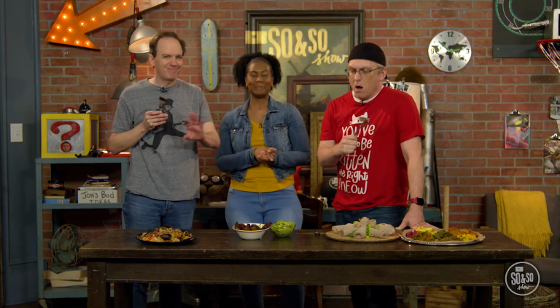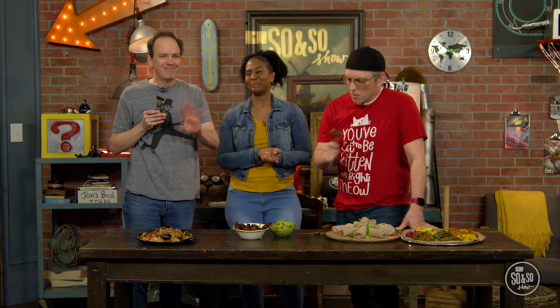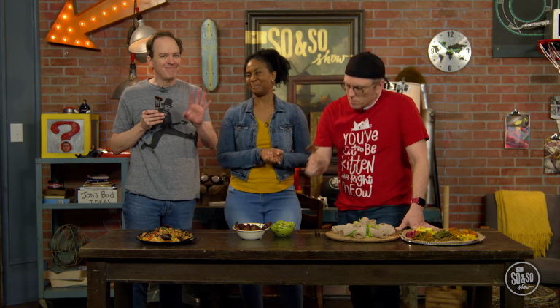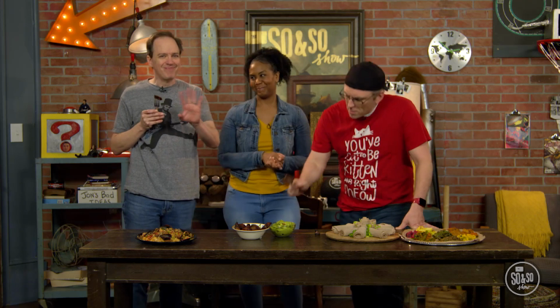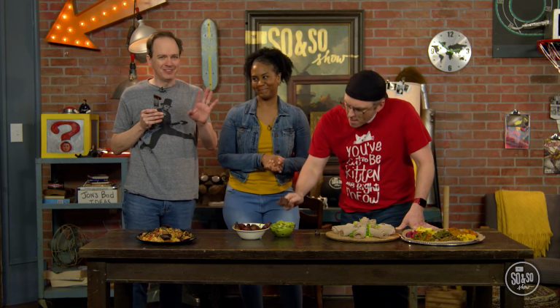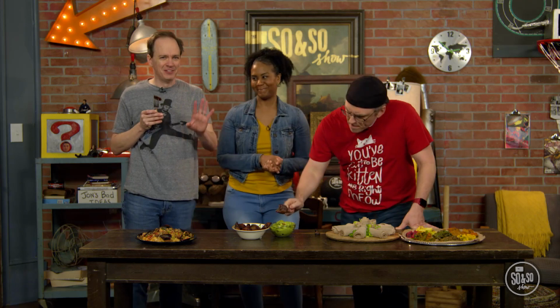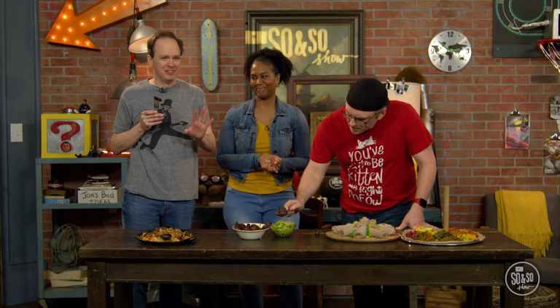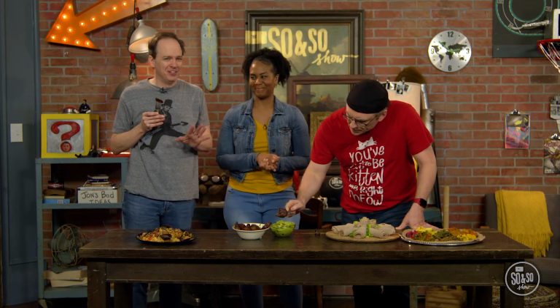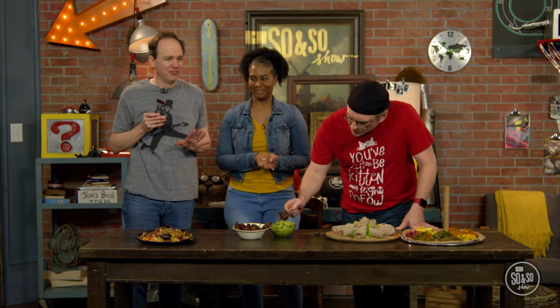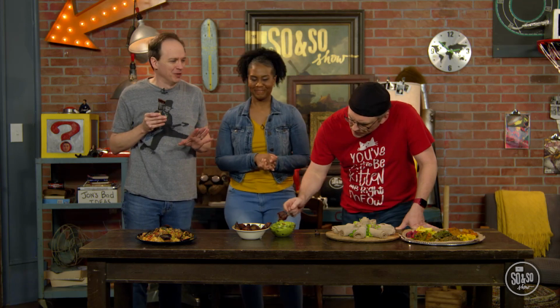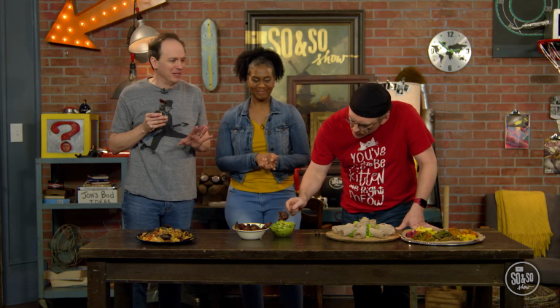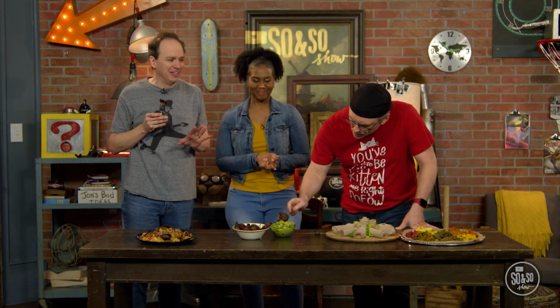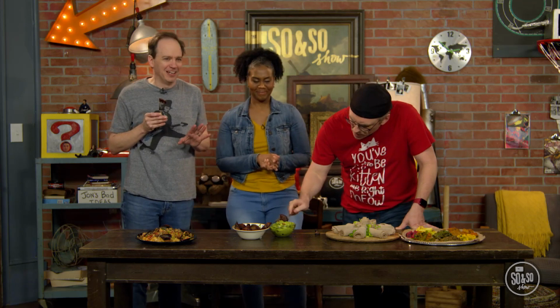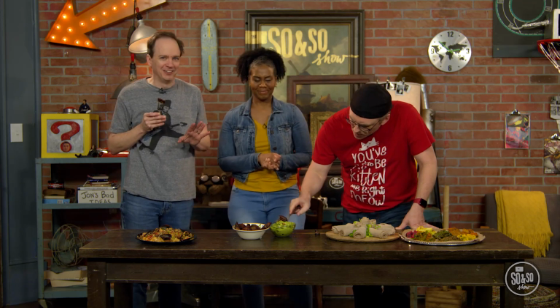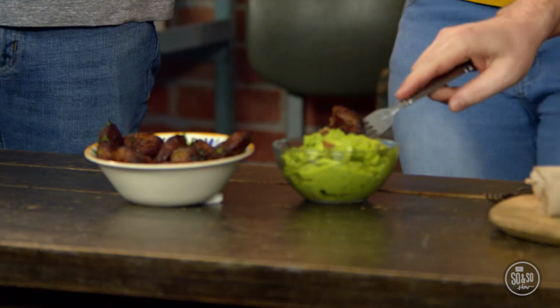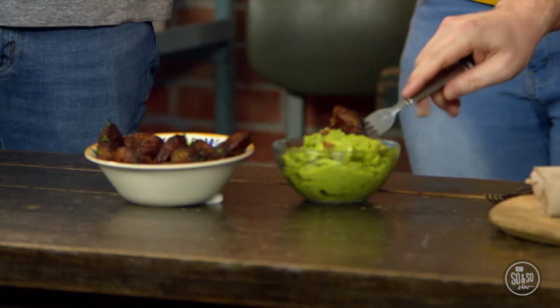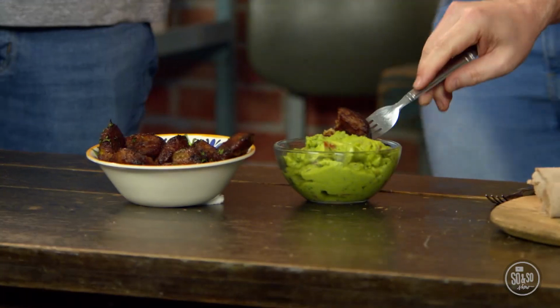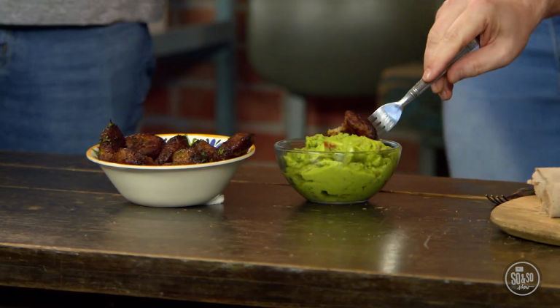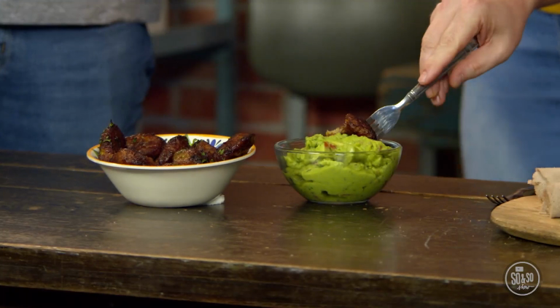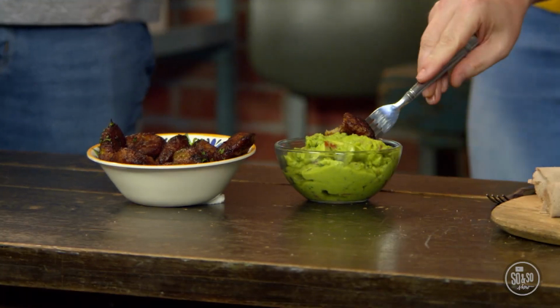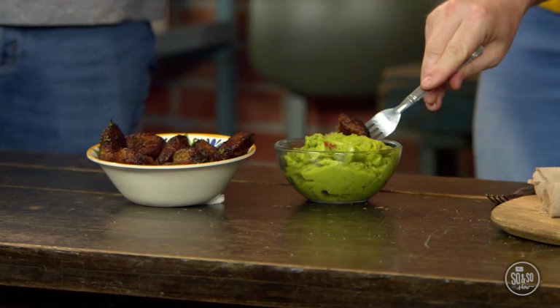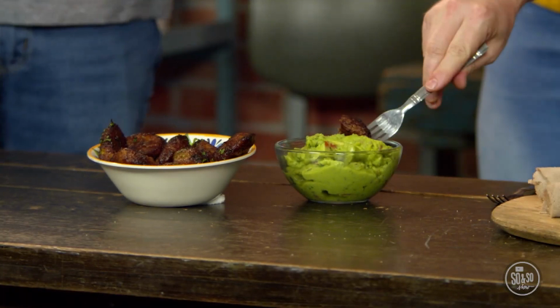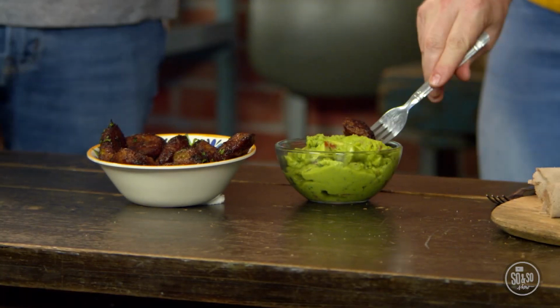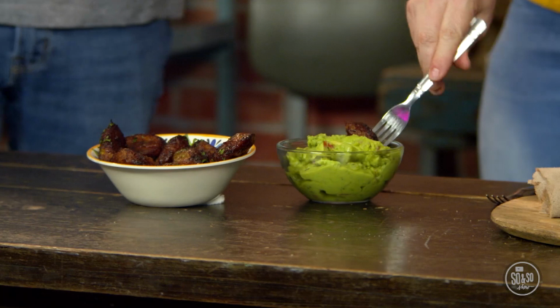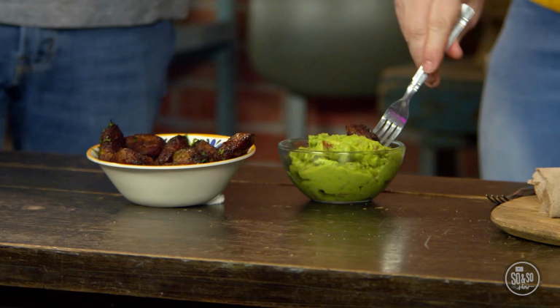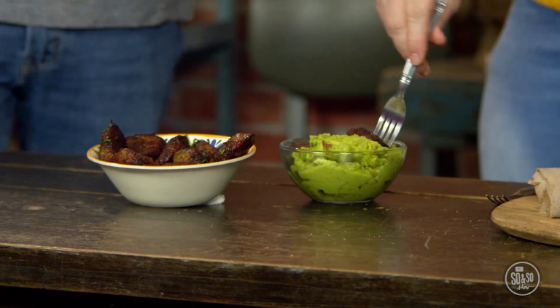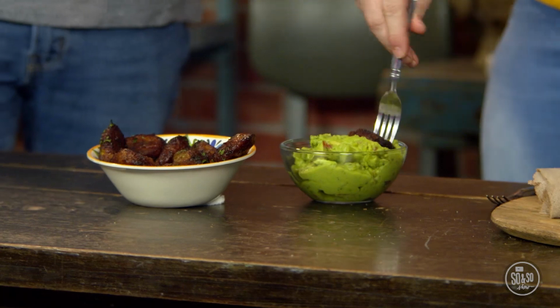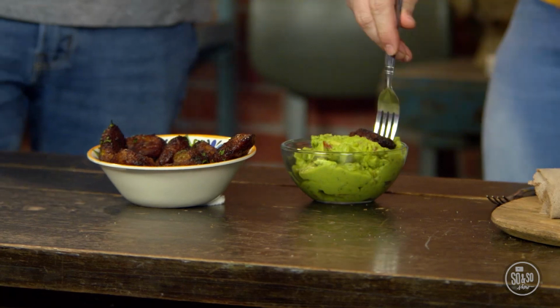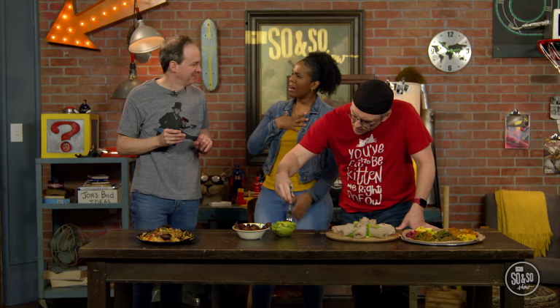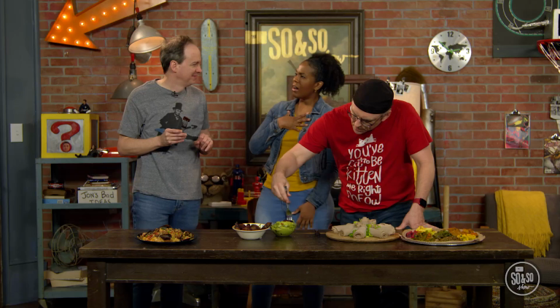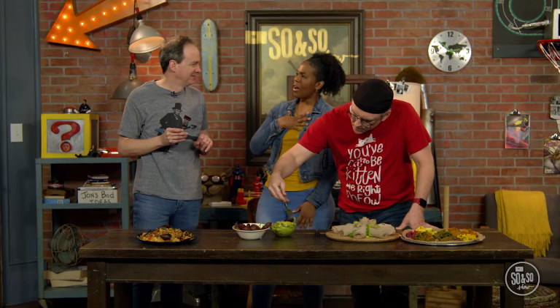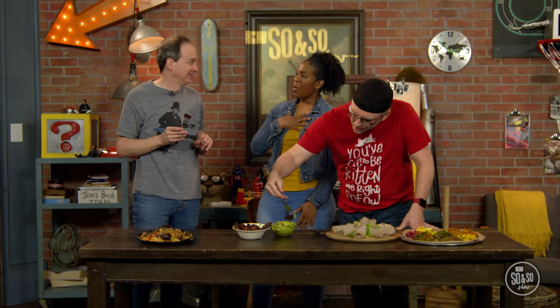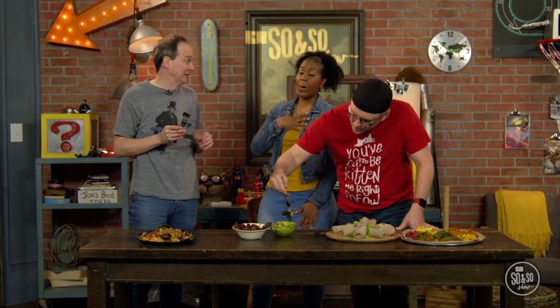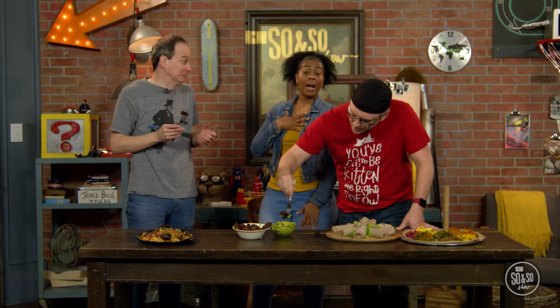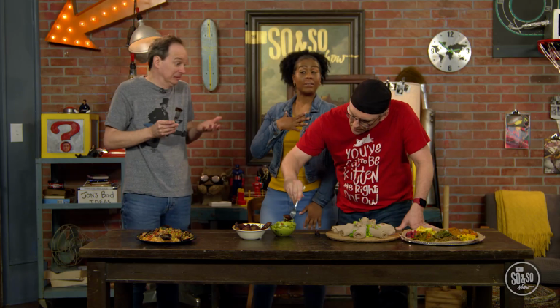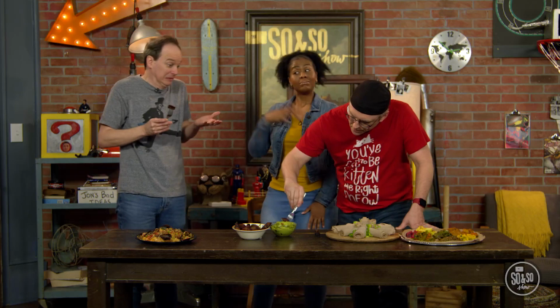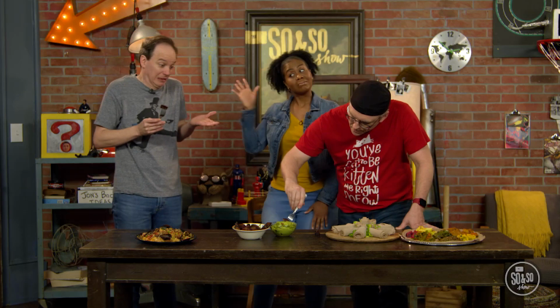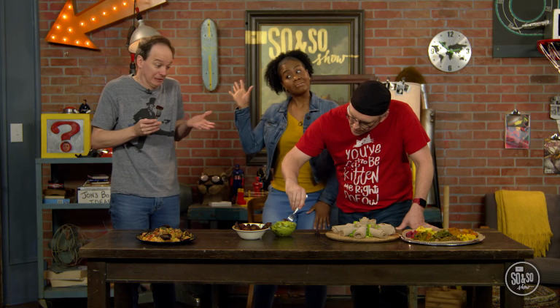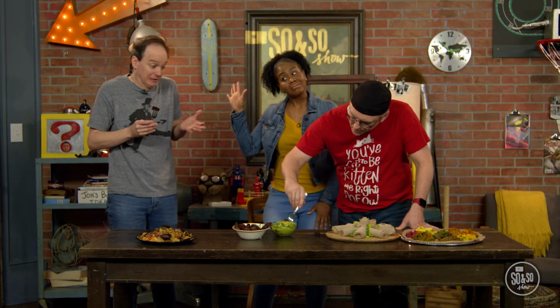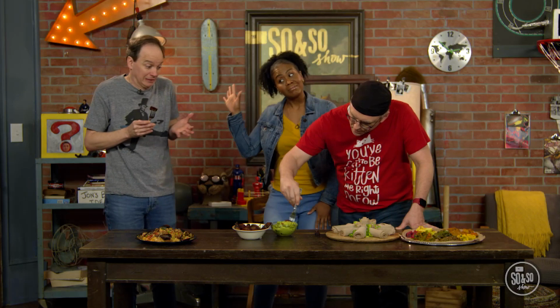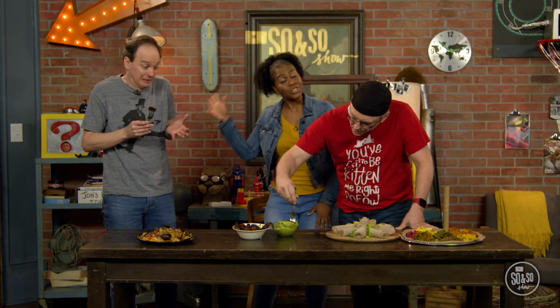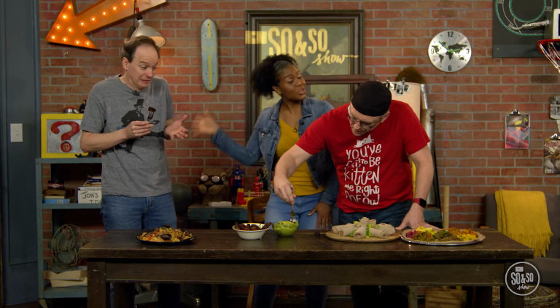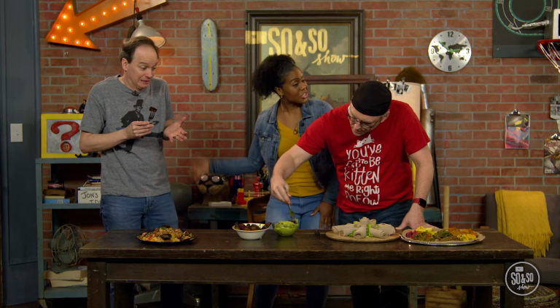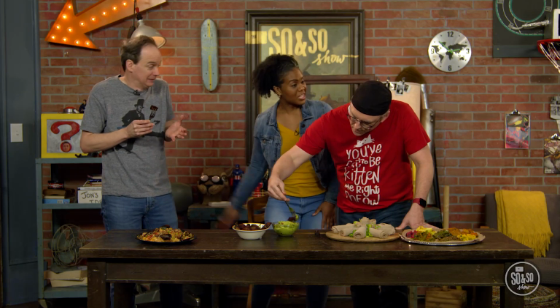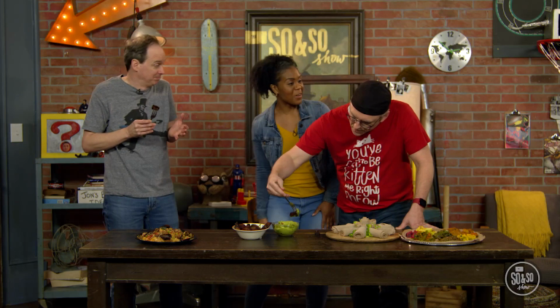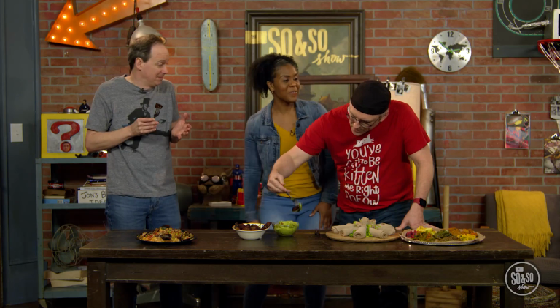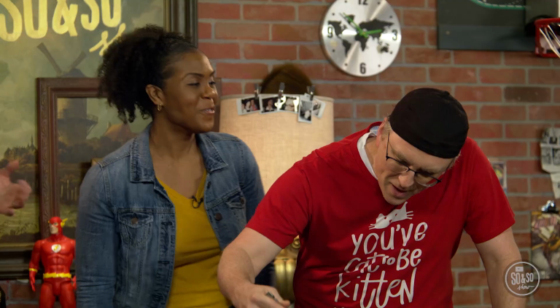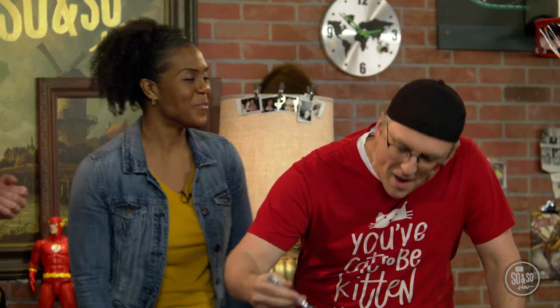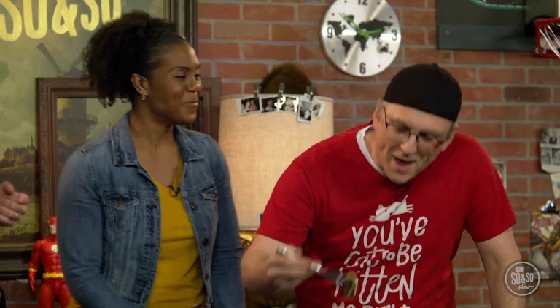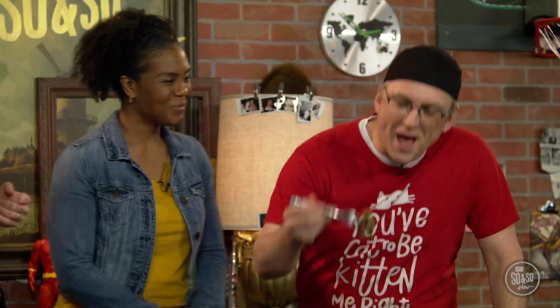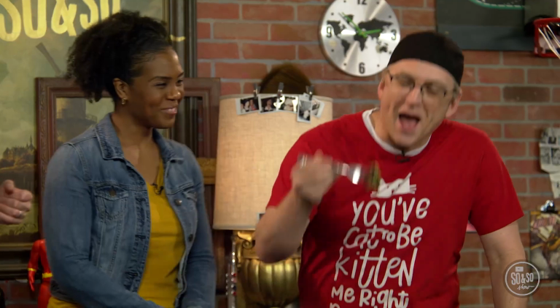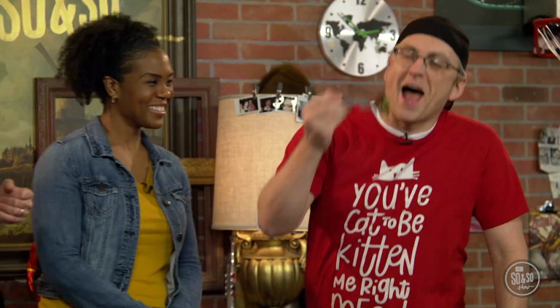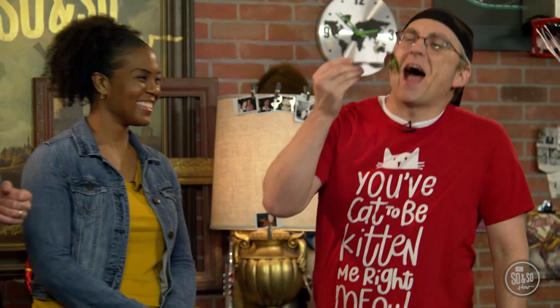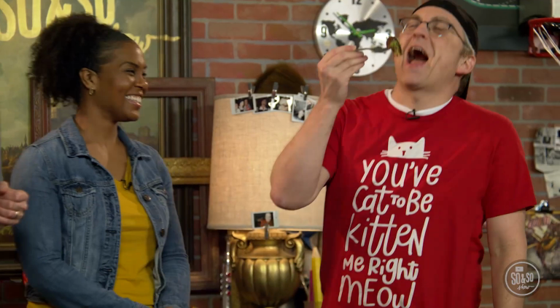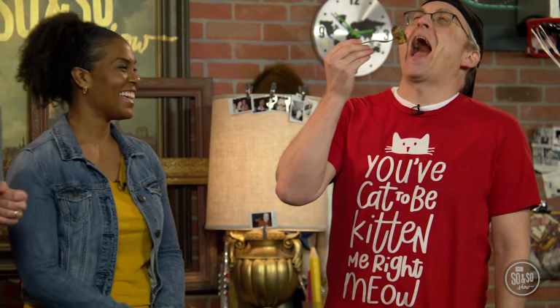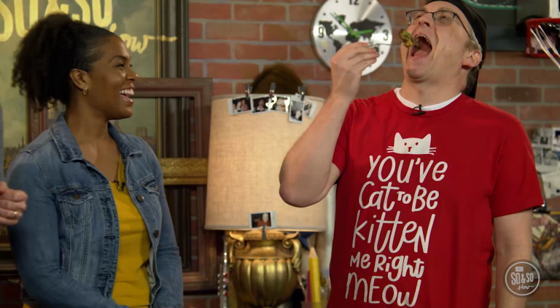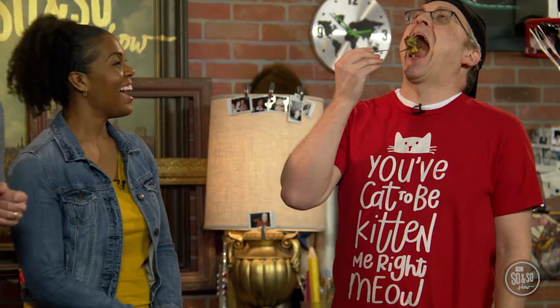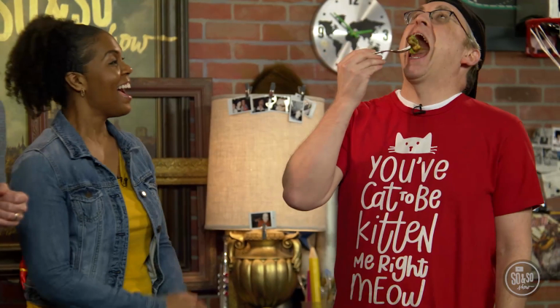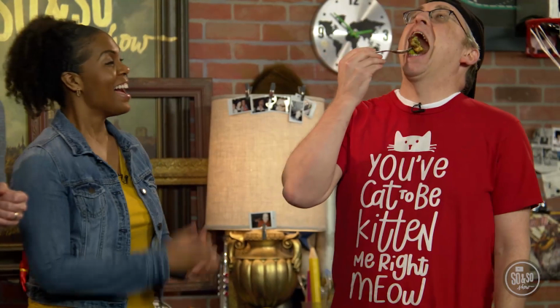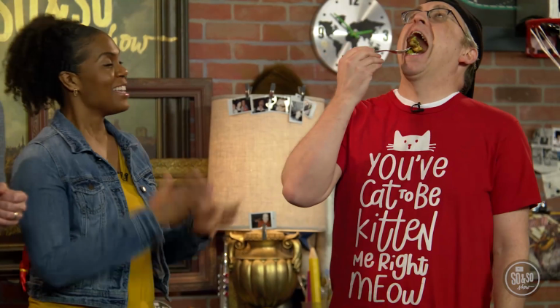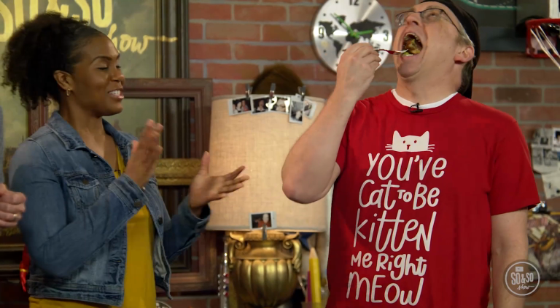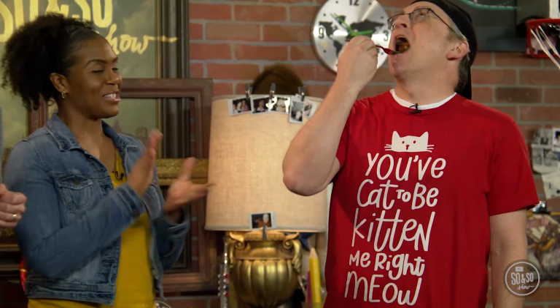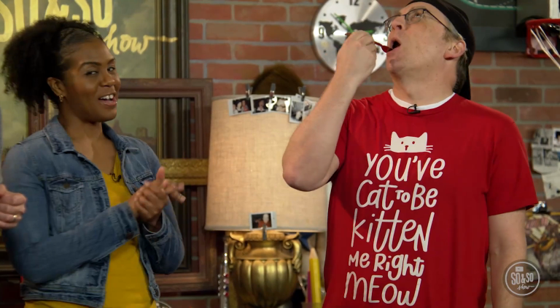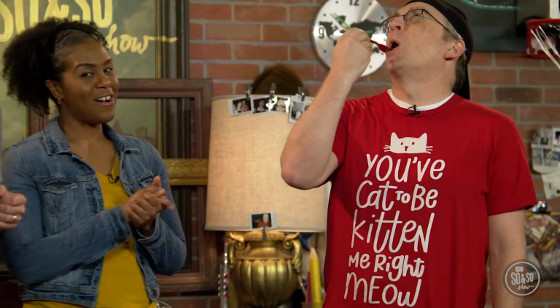None for me, thanks. I do not do guac. Well, suit yourself.